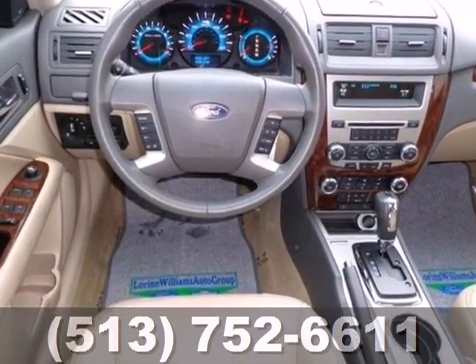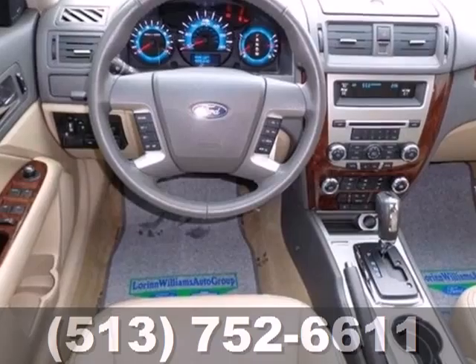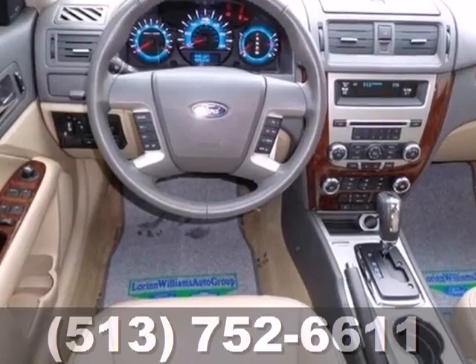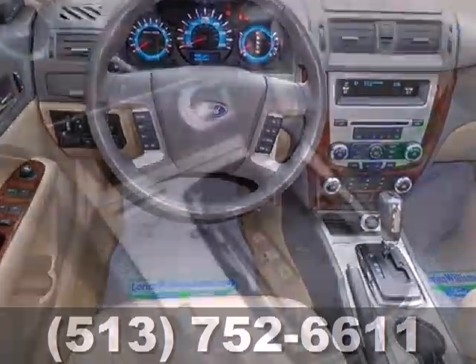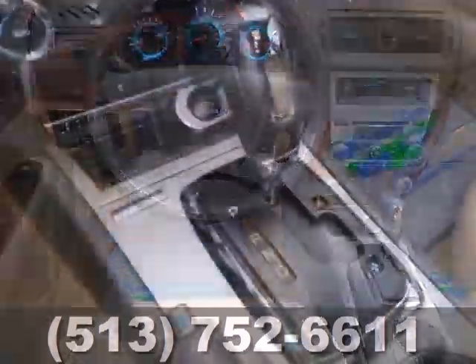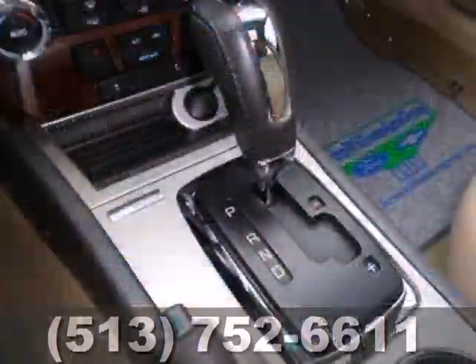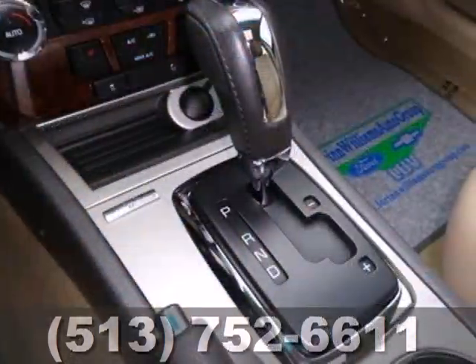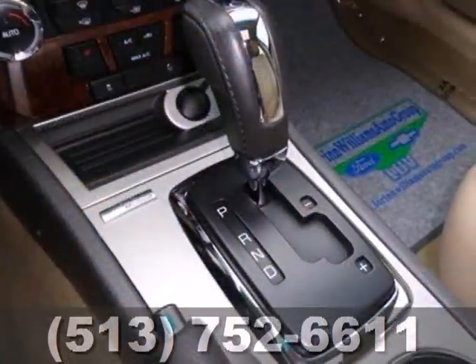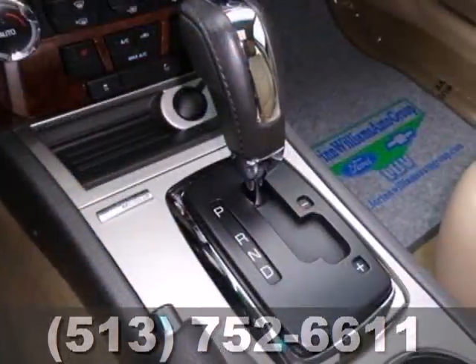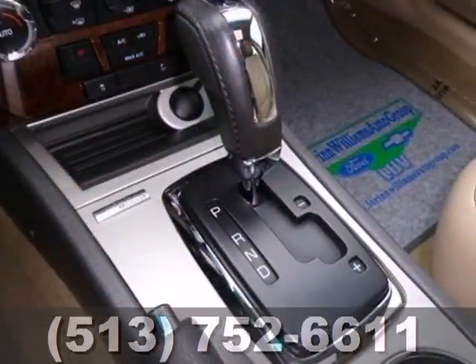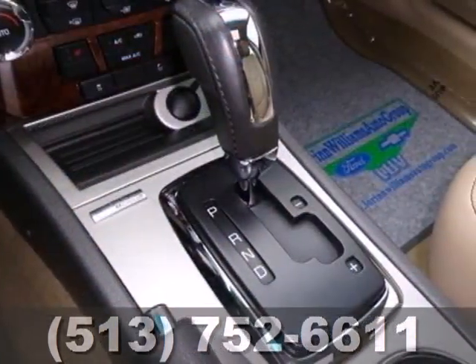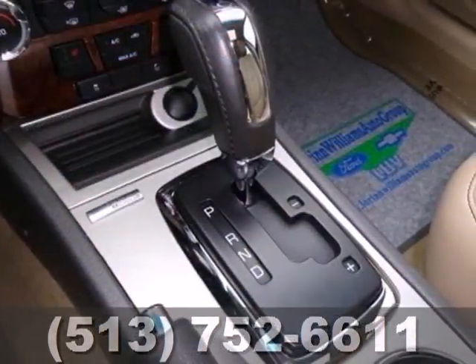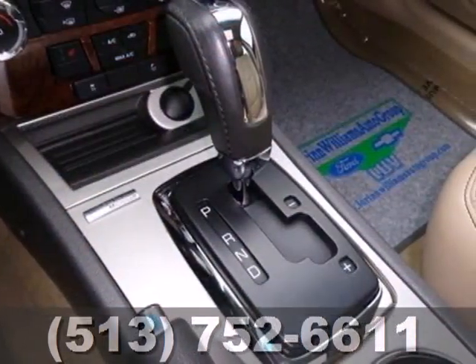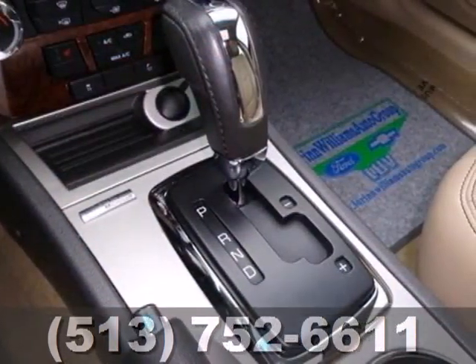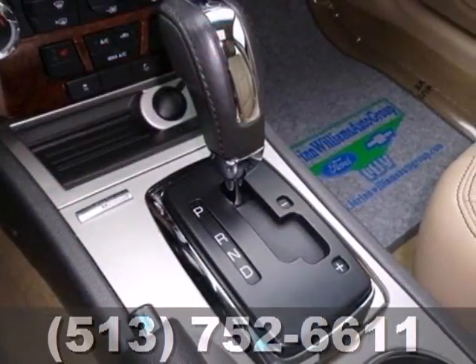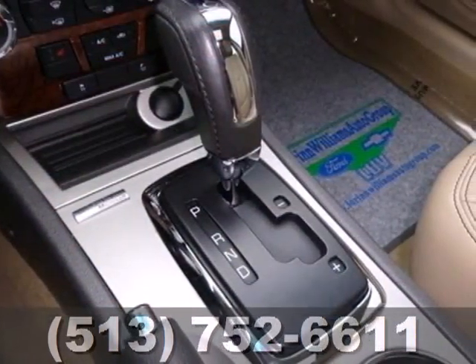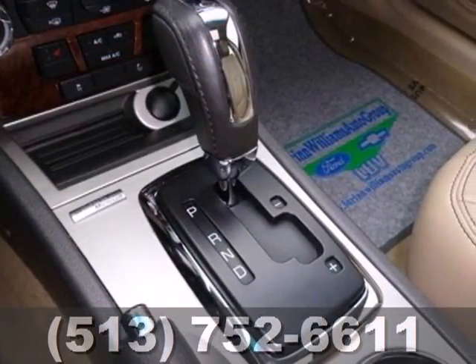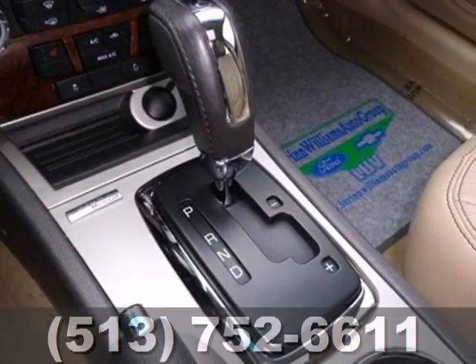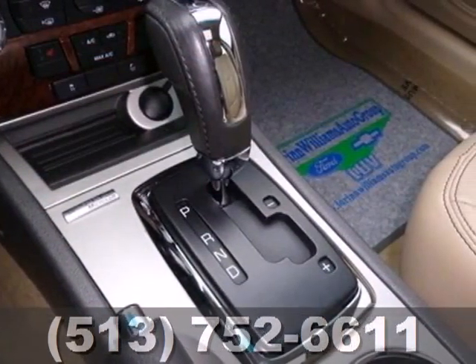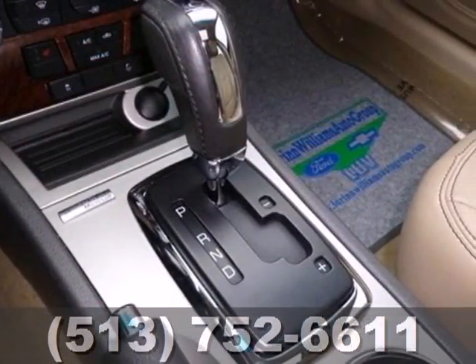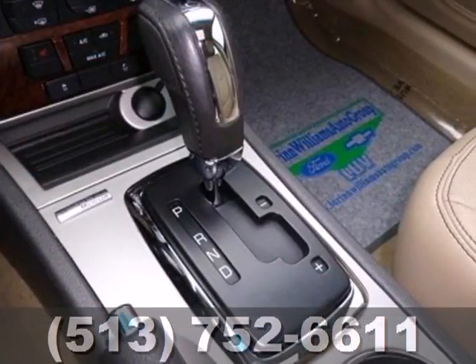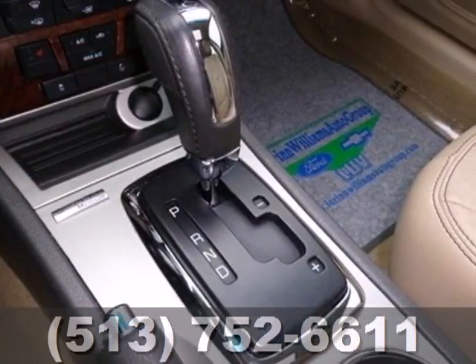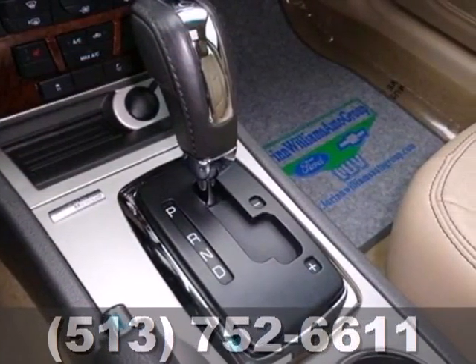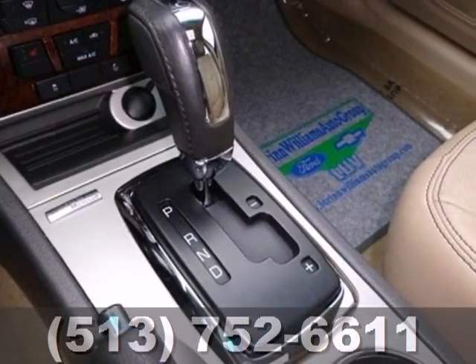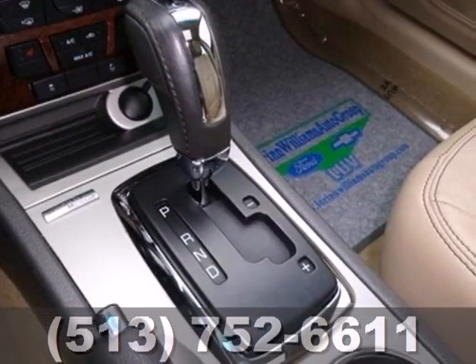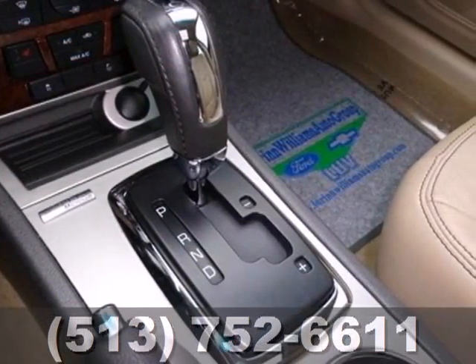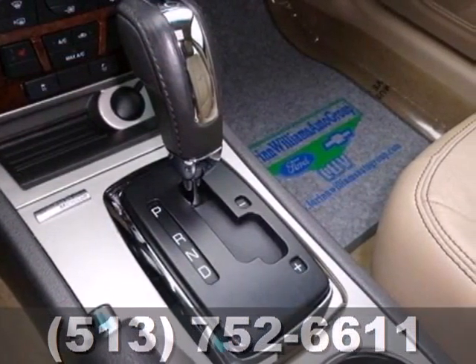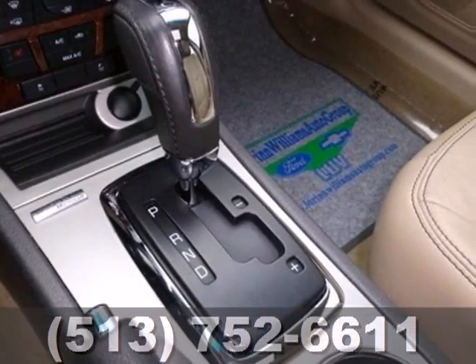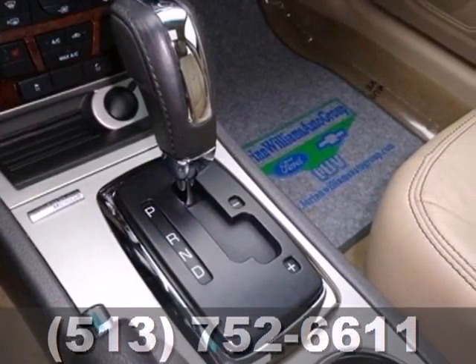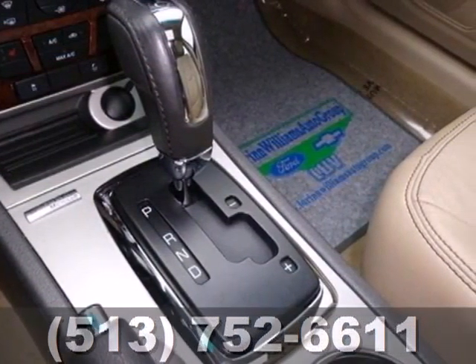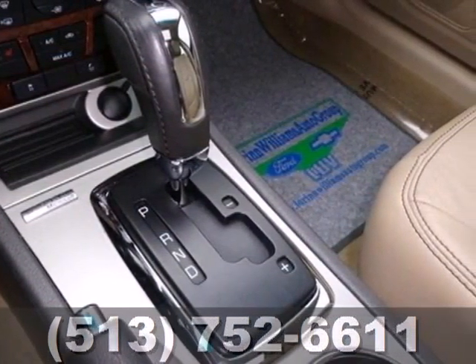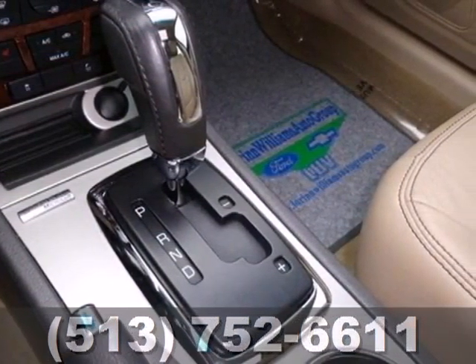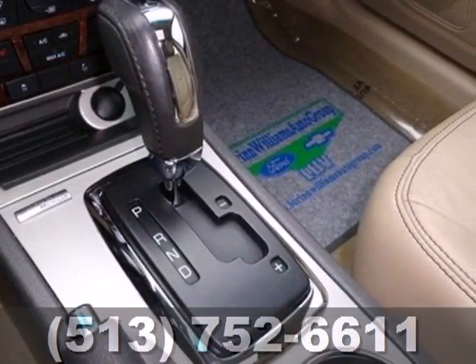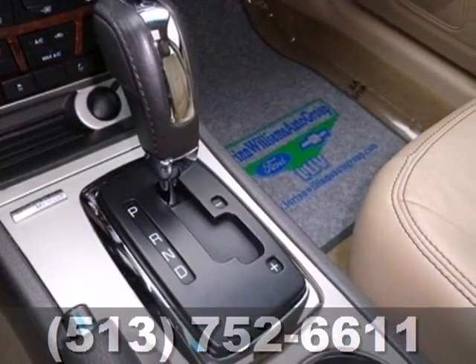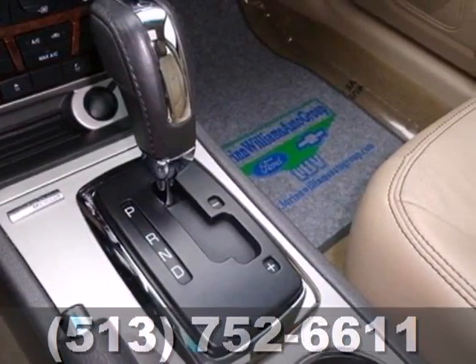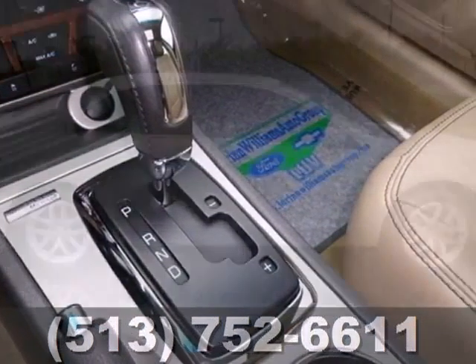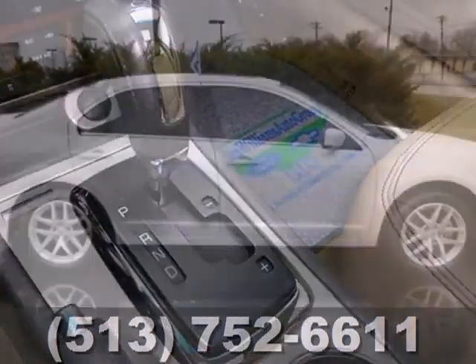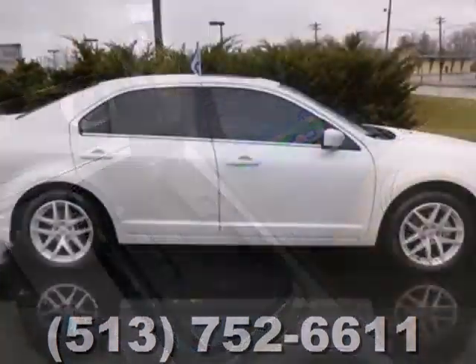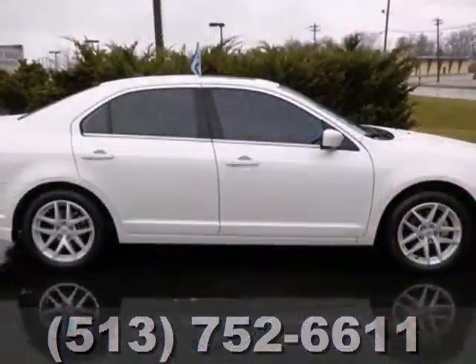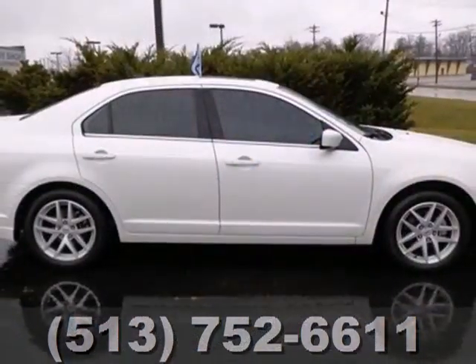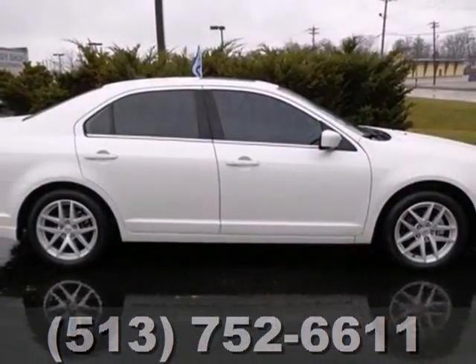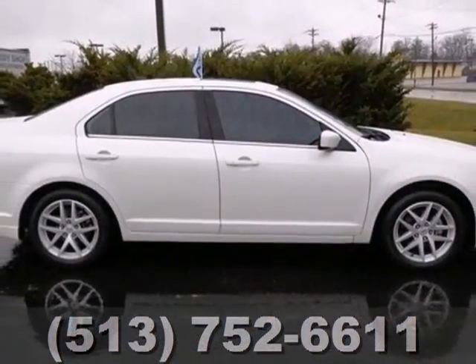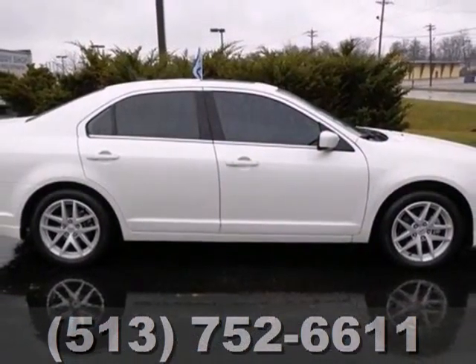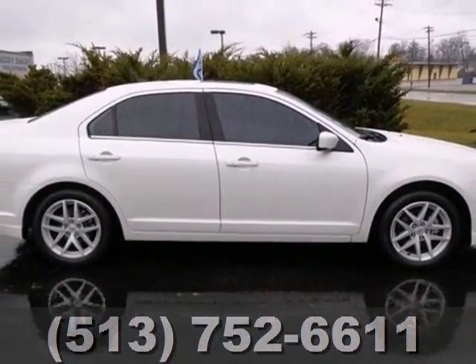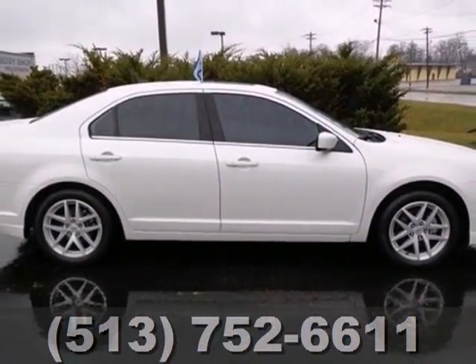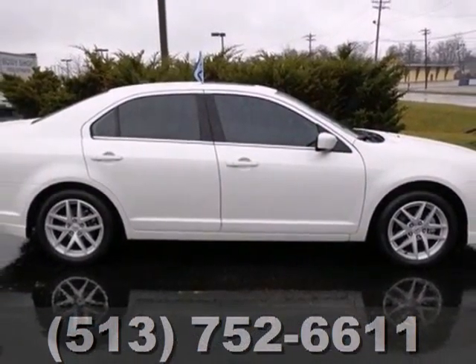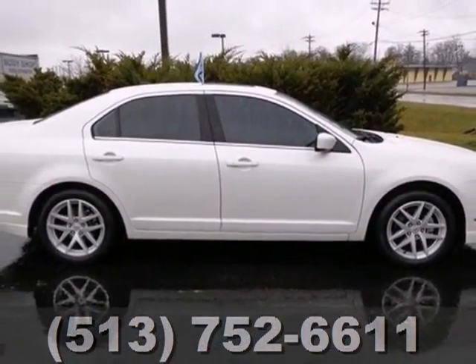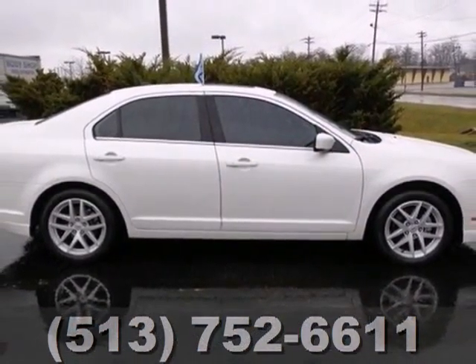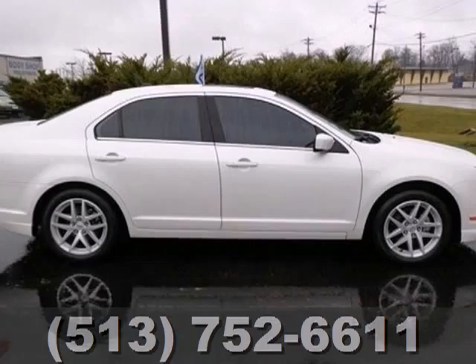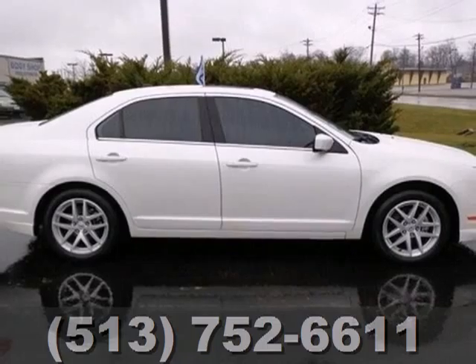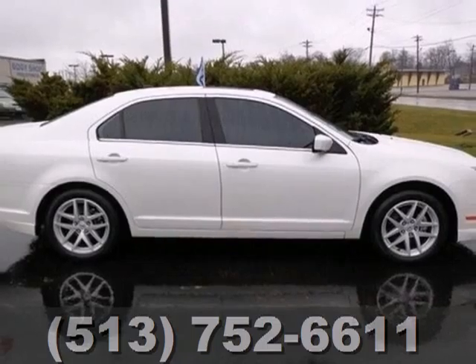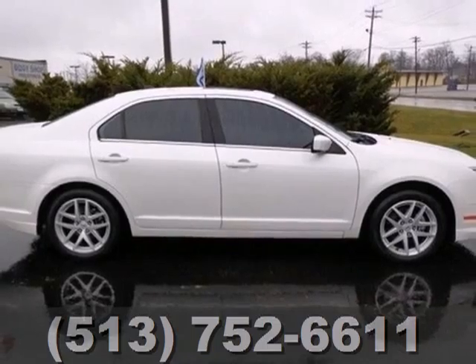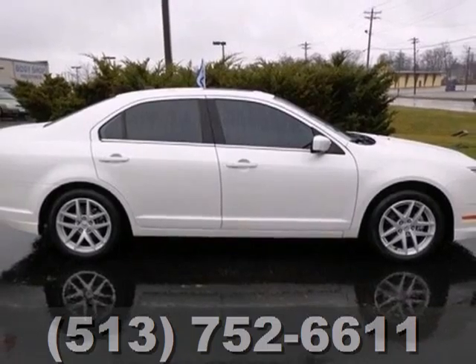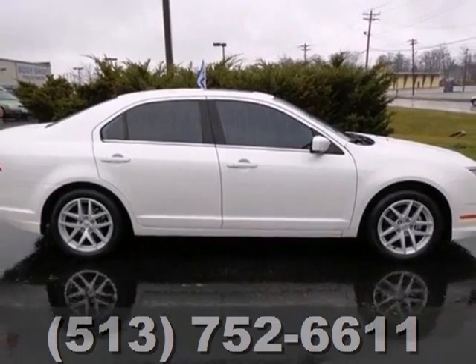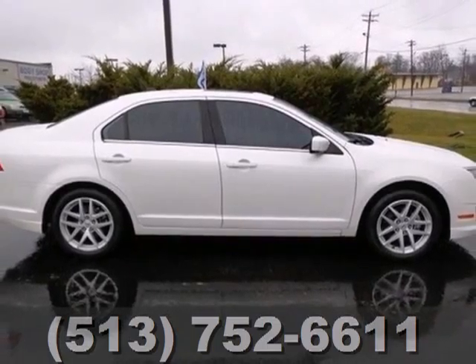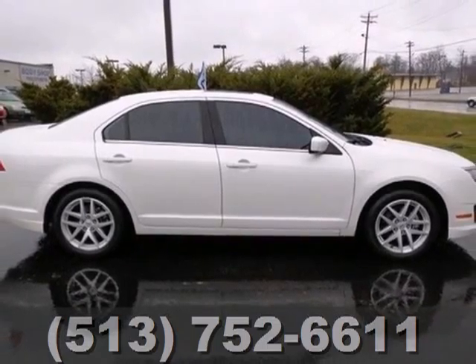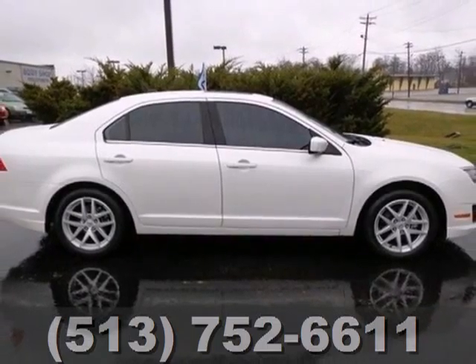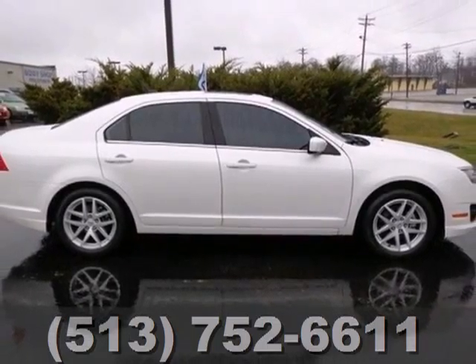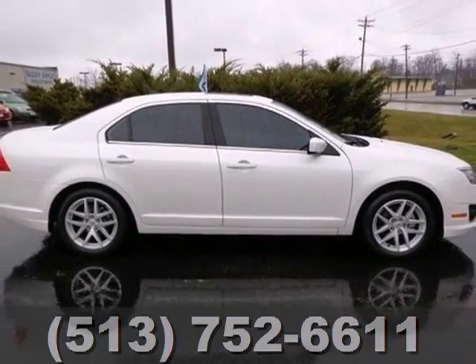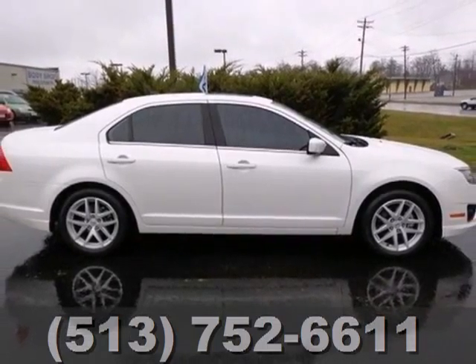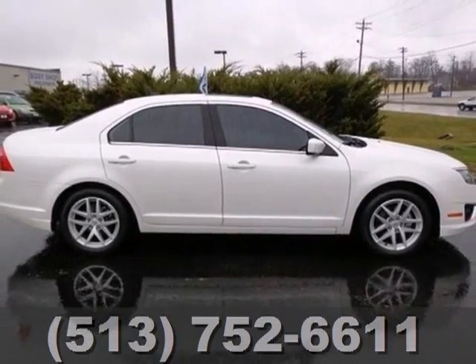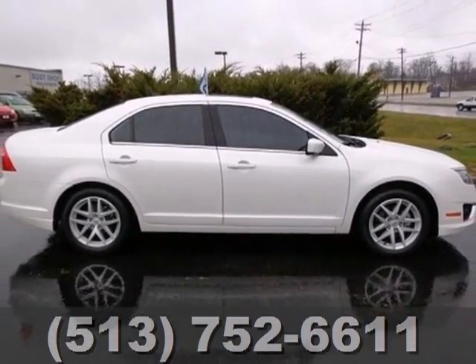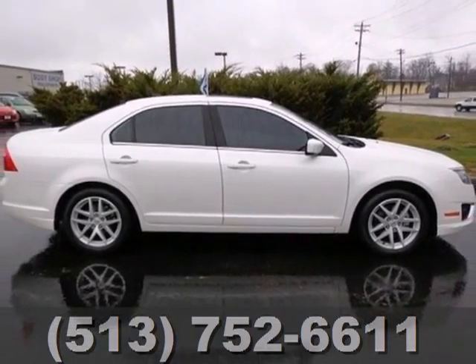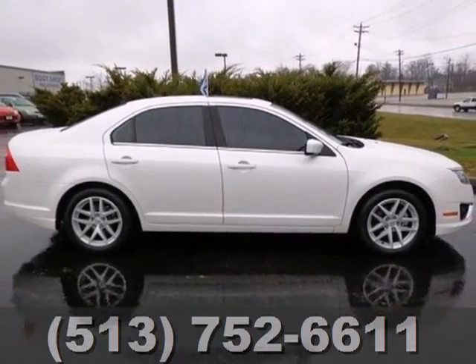The value-packed Fusion offers affordable luxury, great styling, and the always rock-solid Ford build quality.